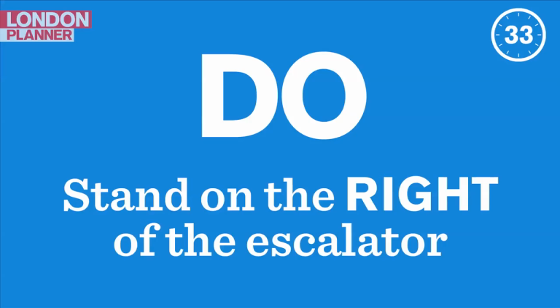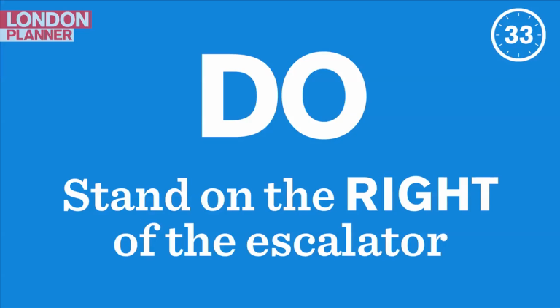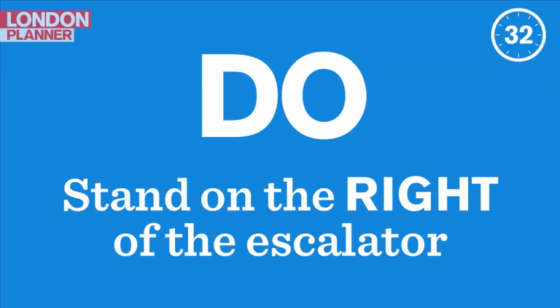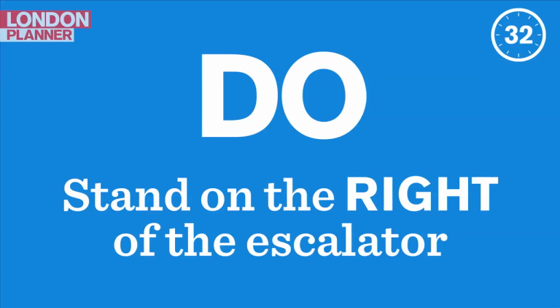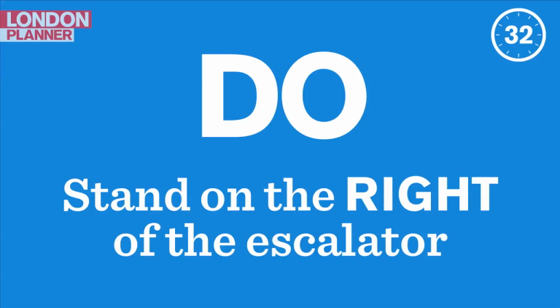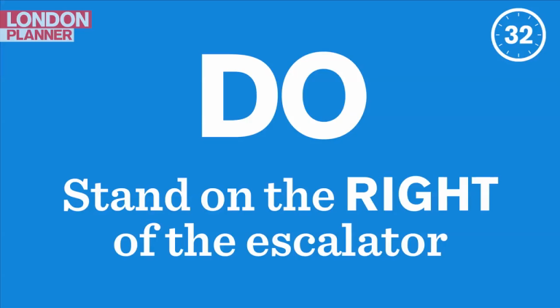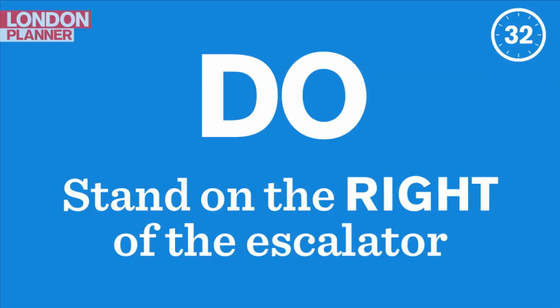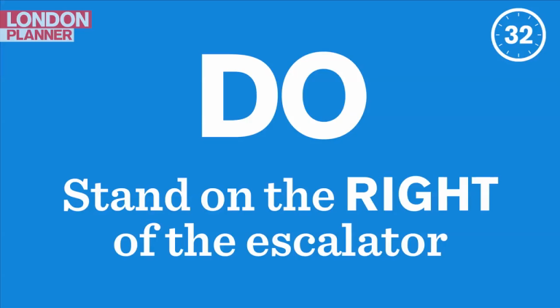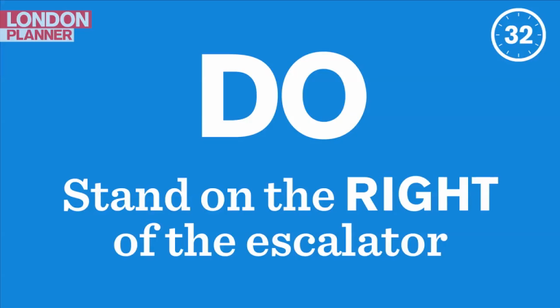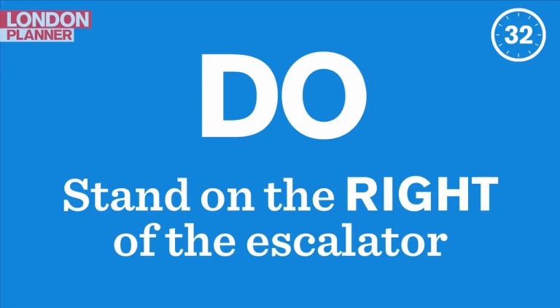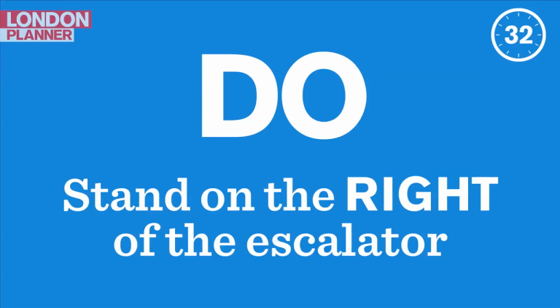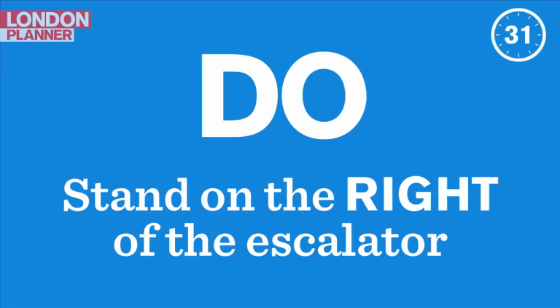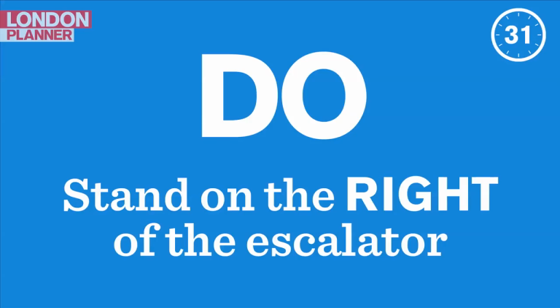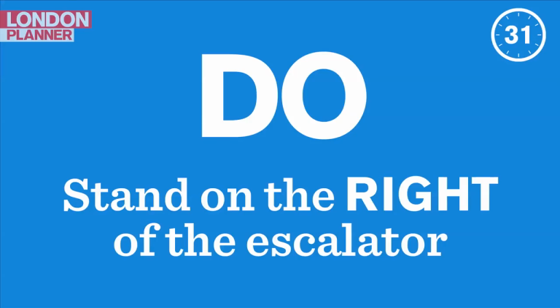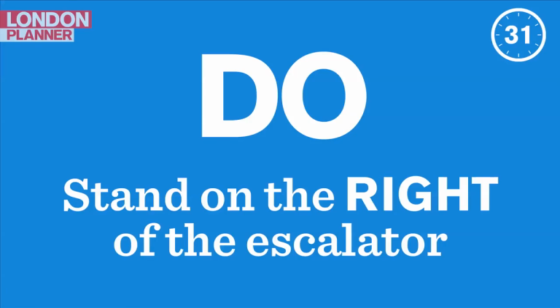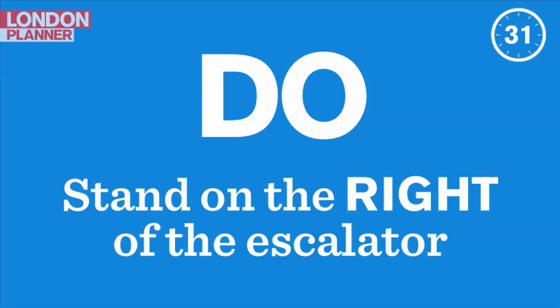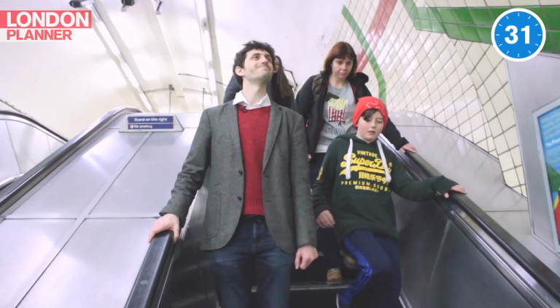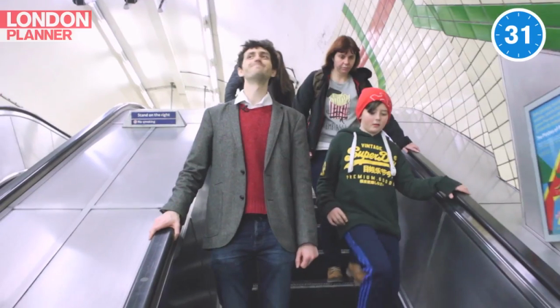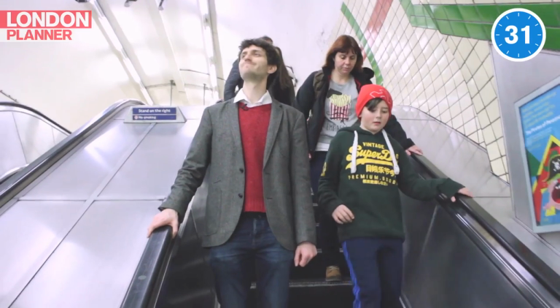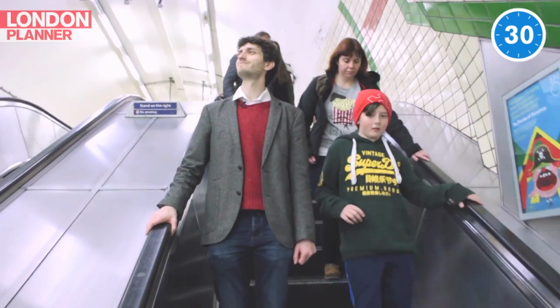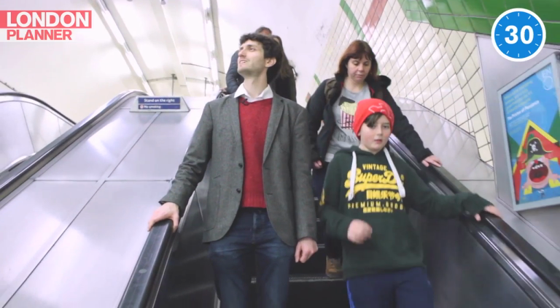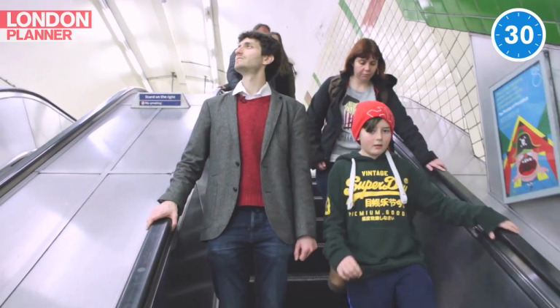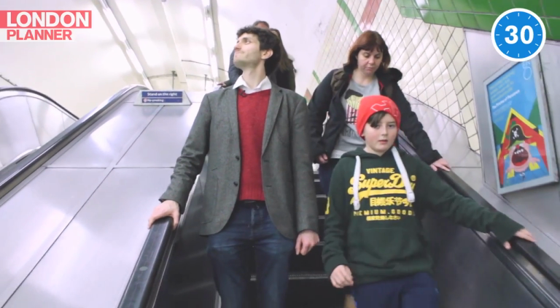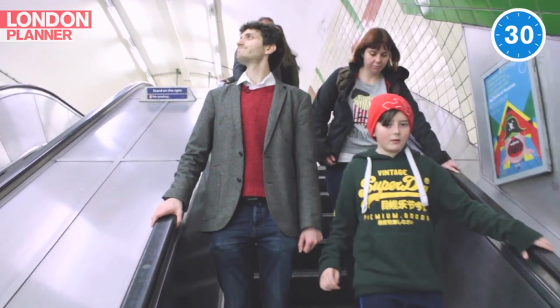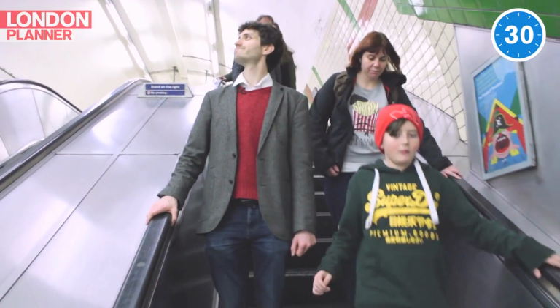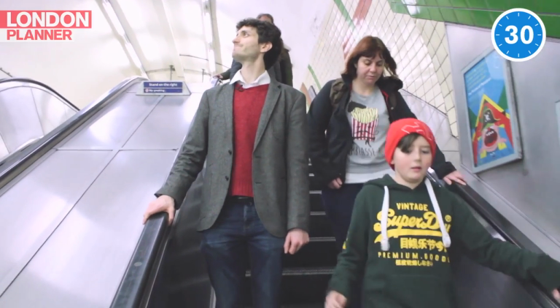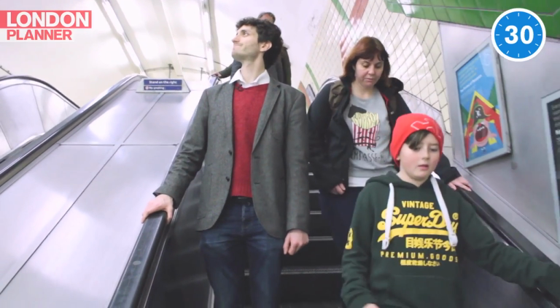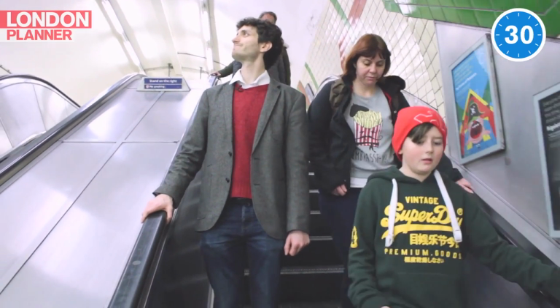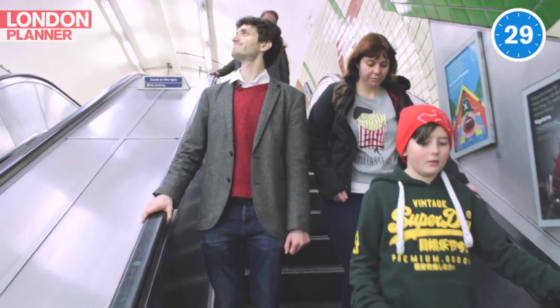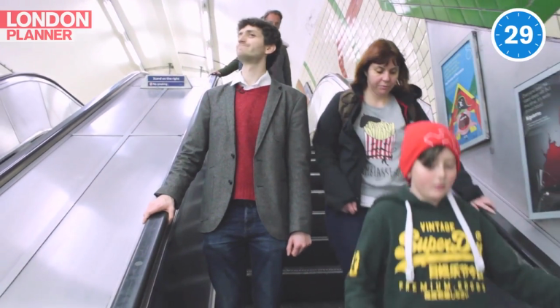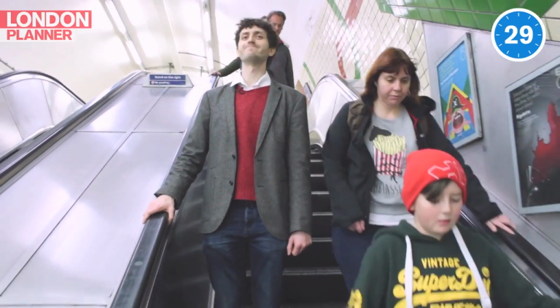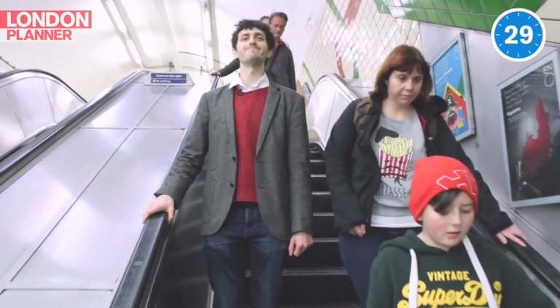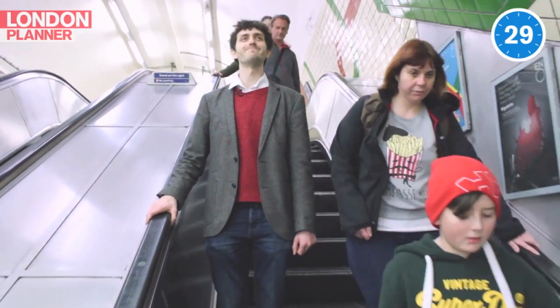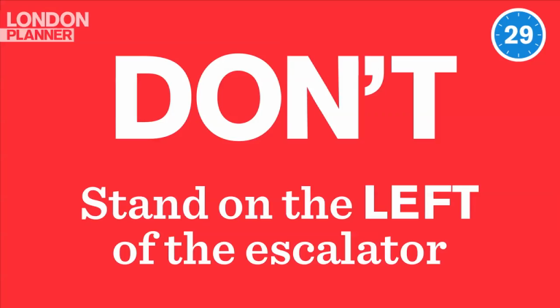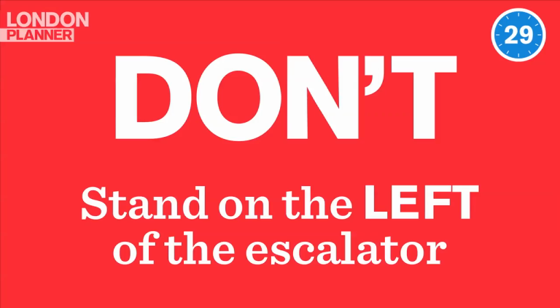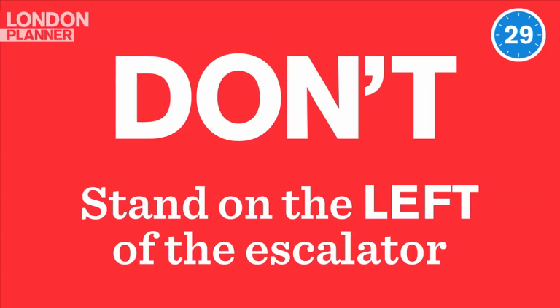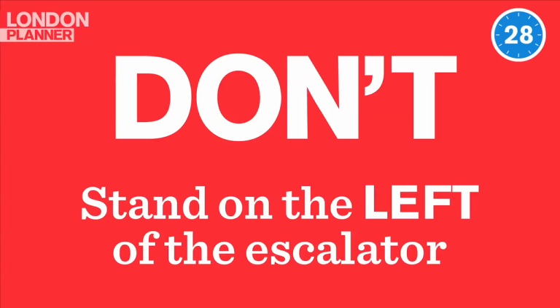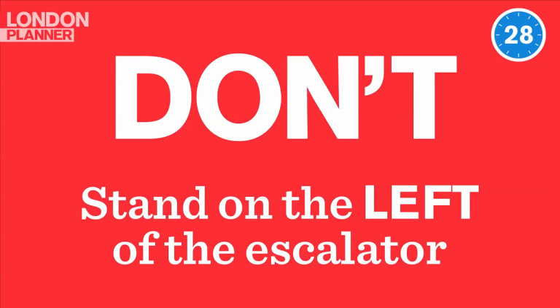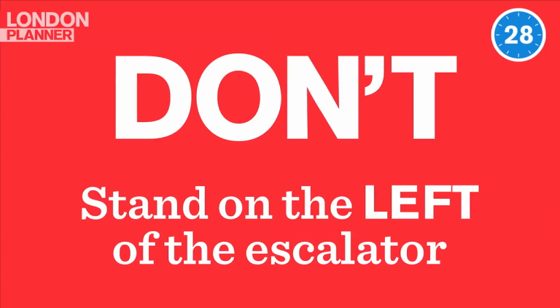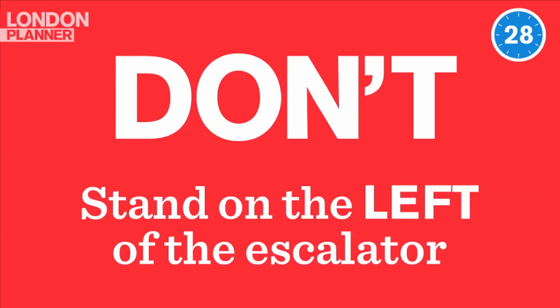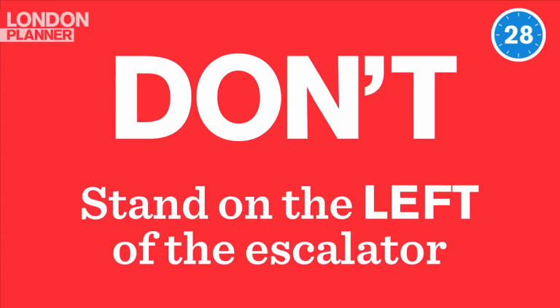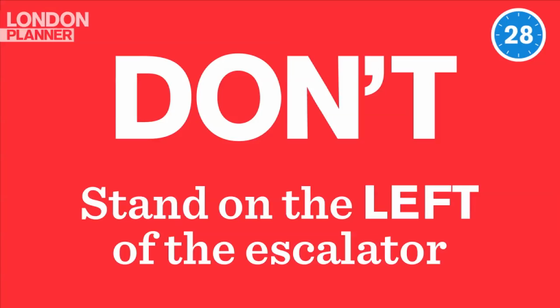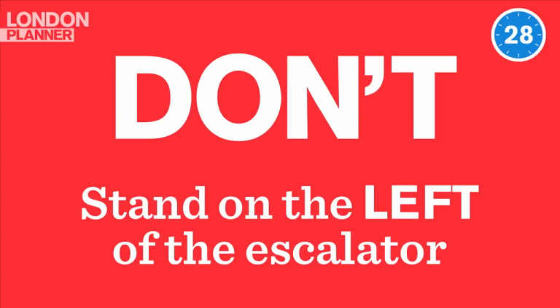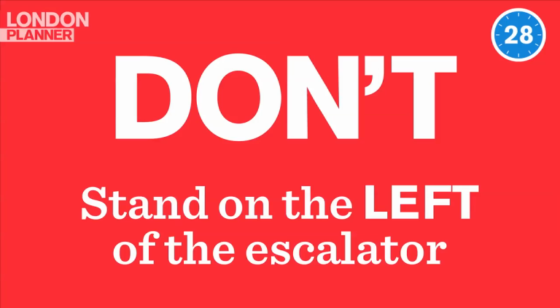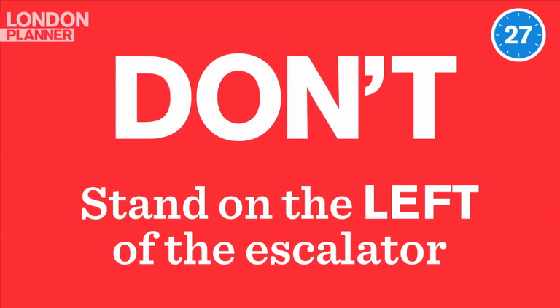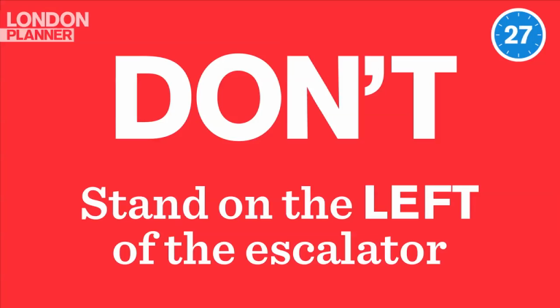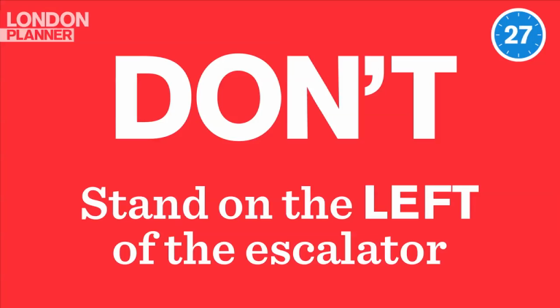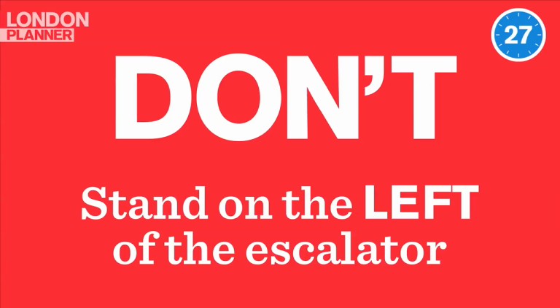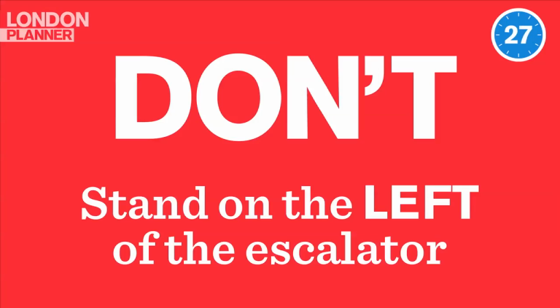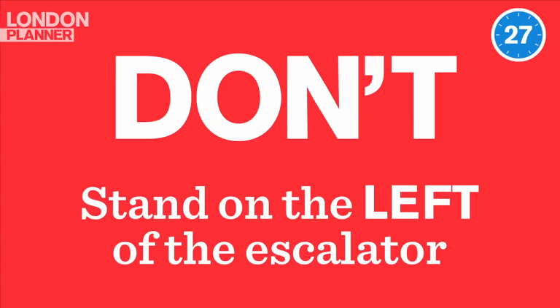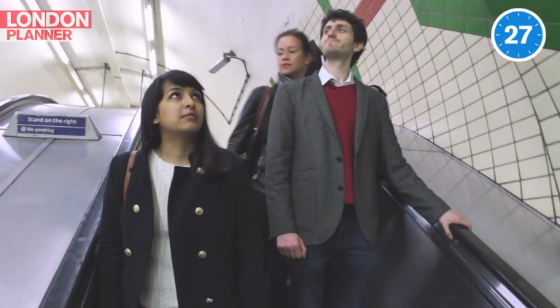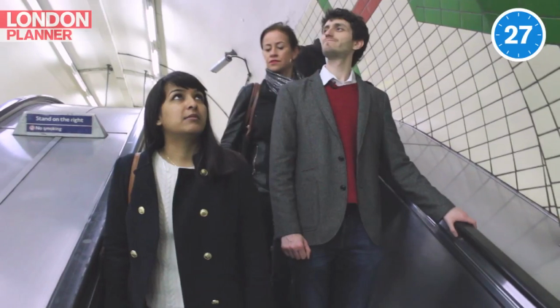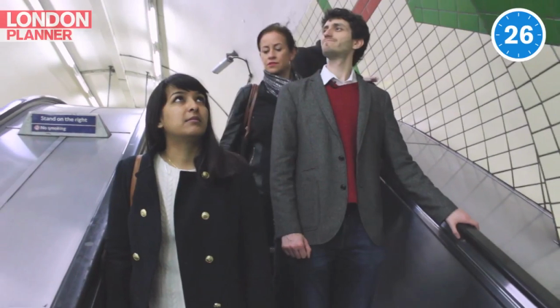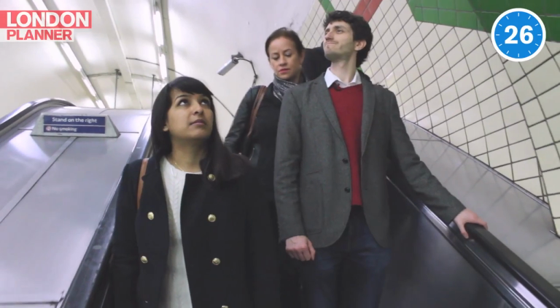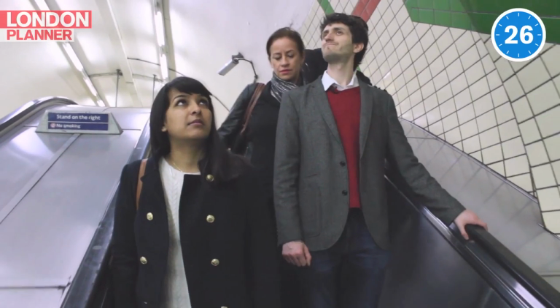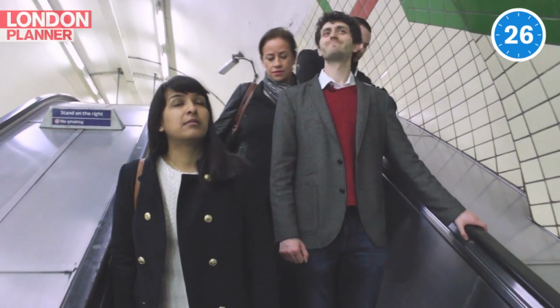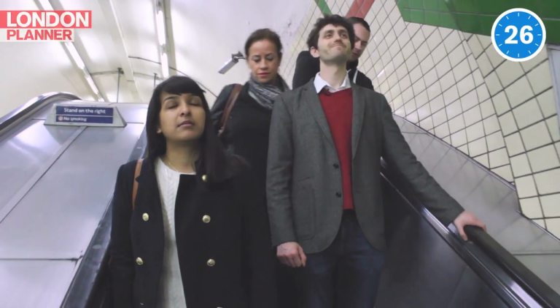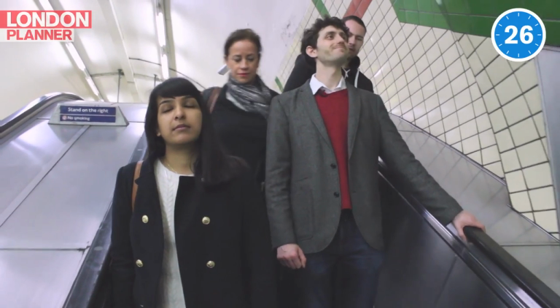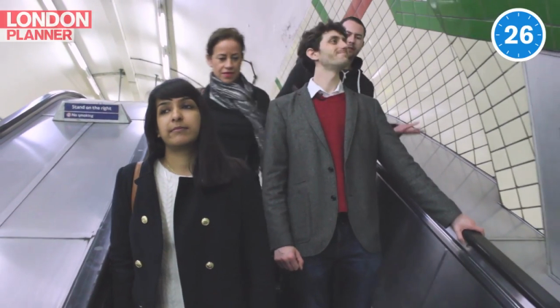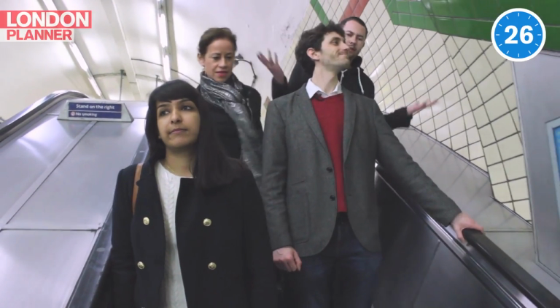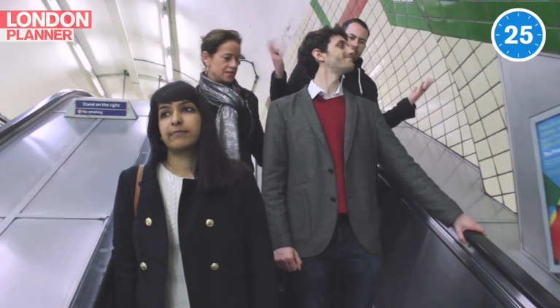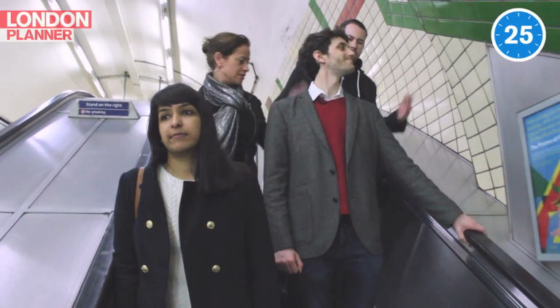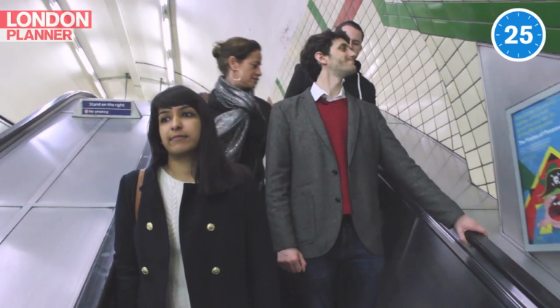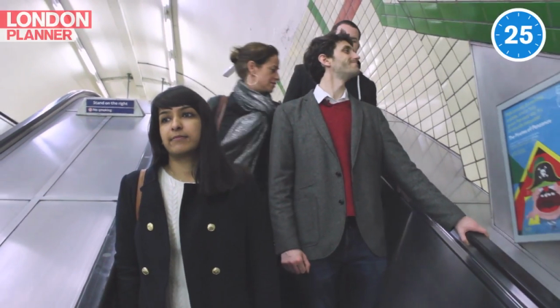Do stand on the right of the escalator, allowing other people to walk past. Don't stand on the left of the escalator, or you'll hold up the whole station.